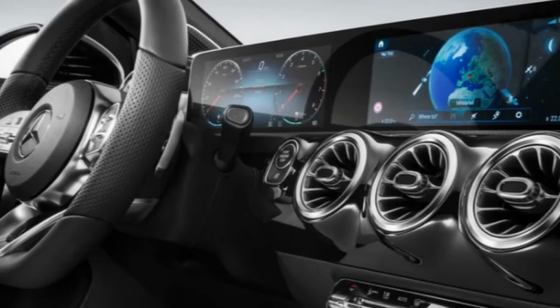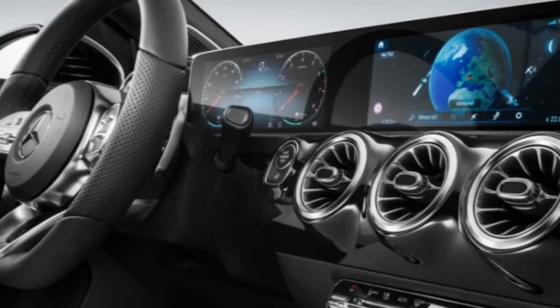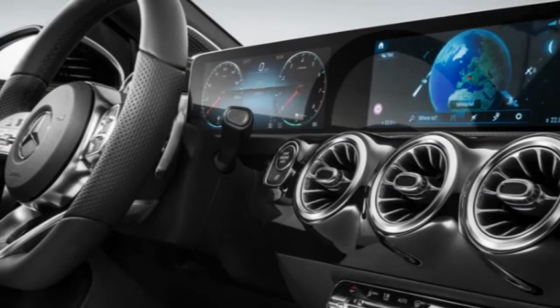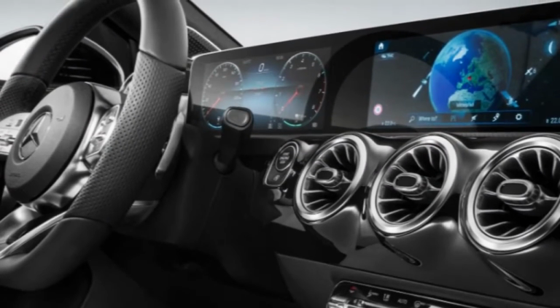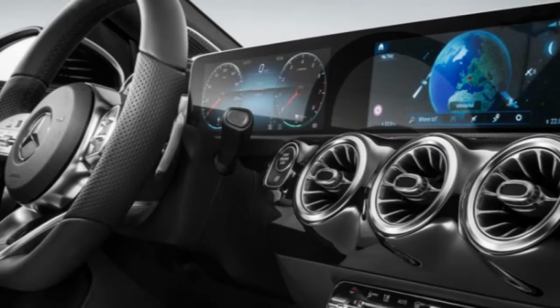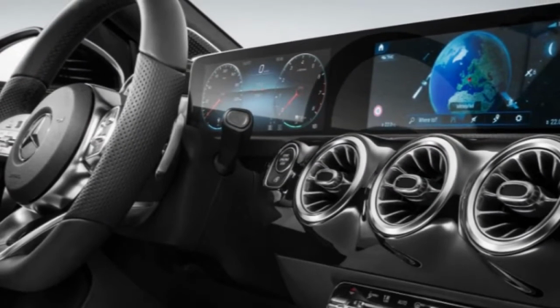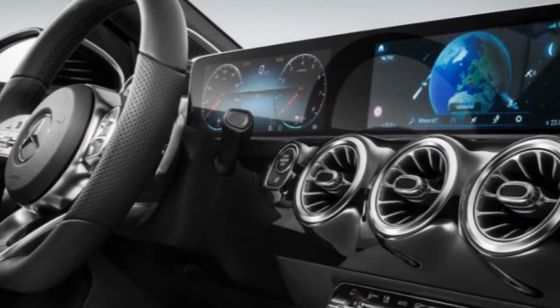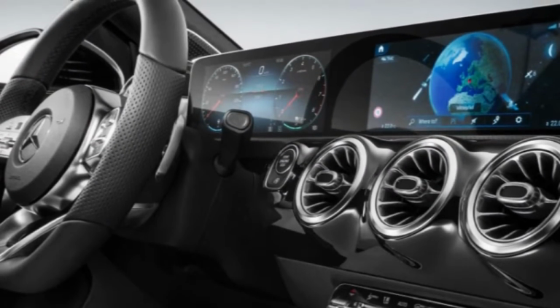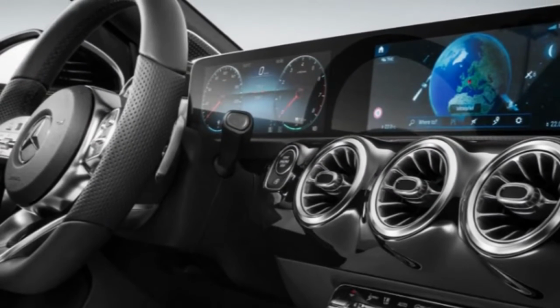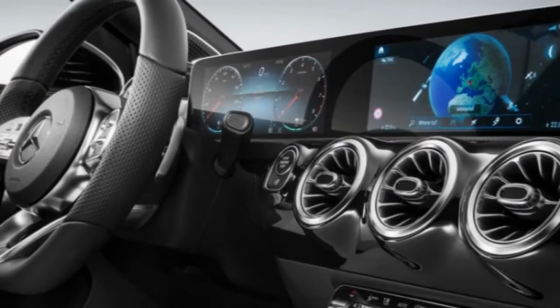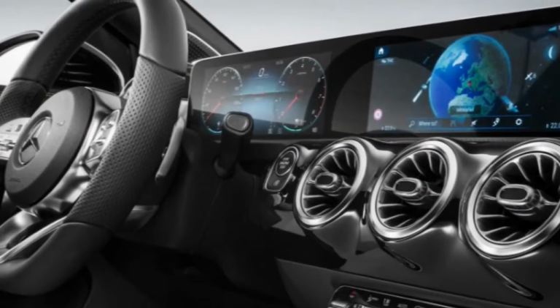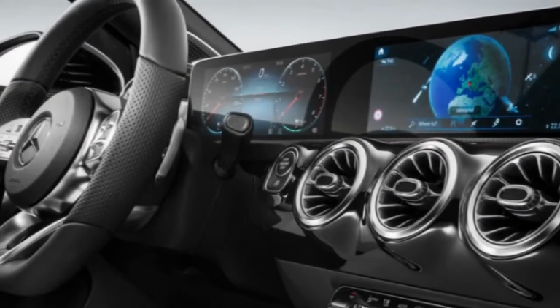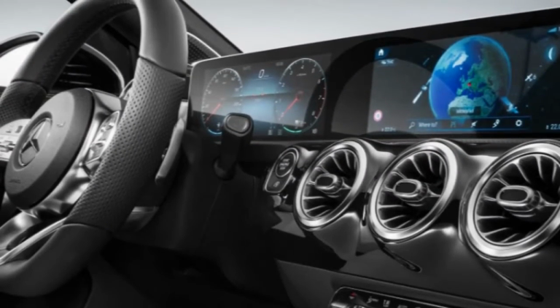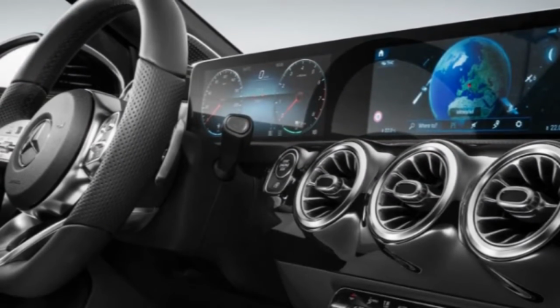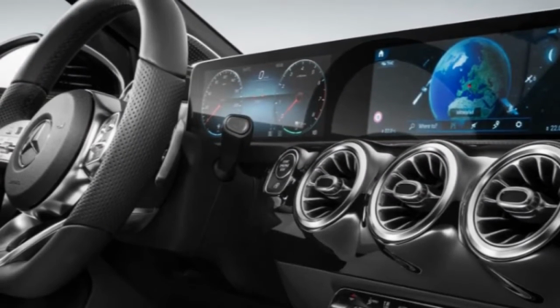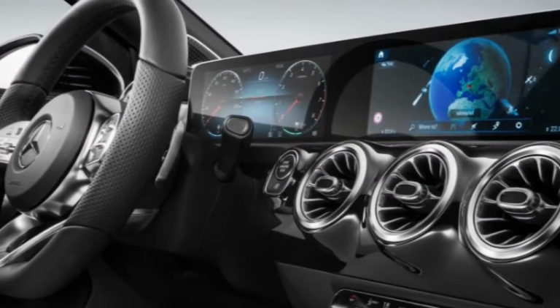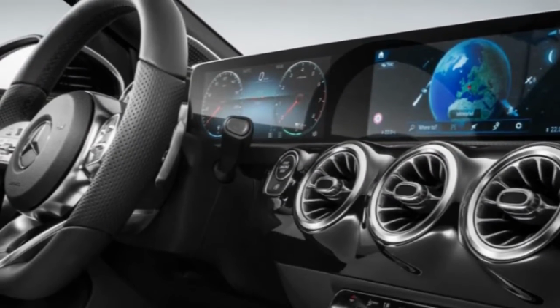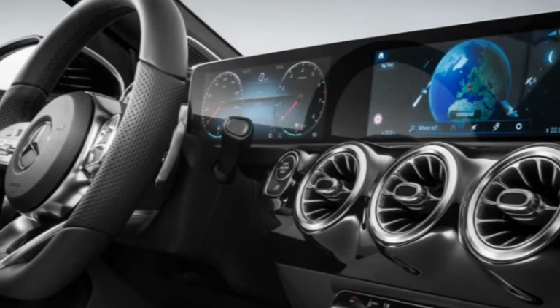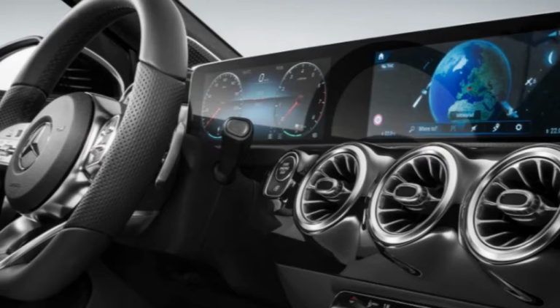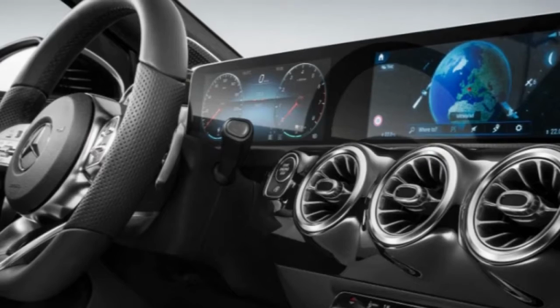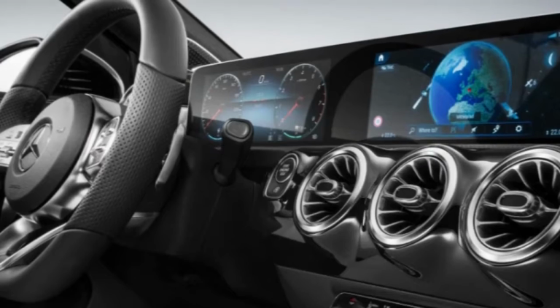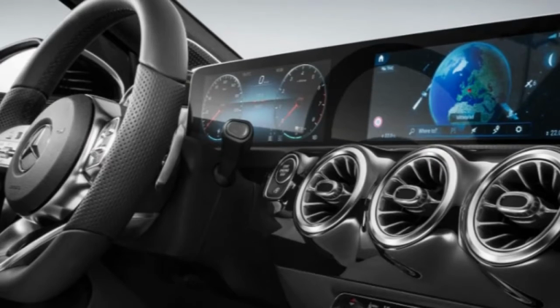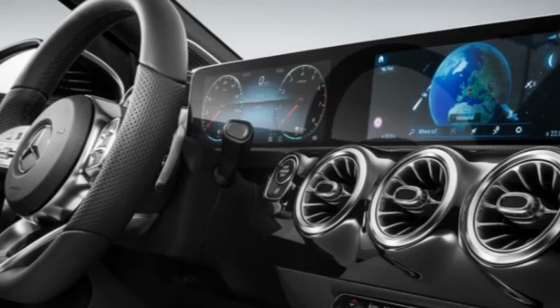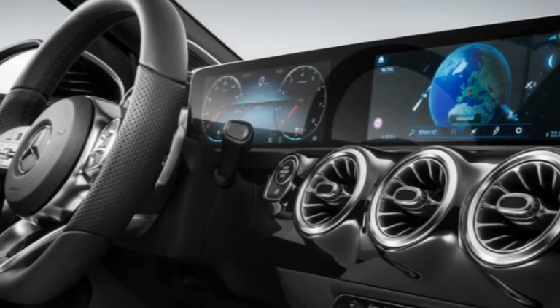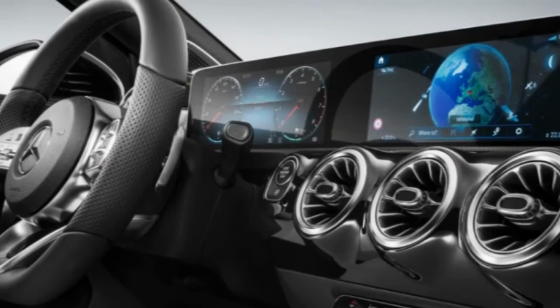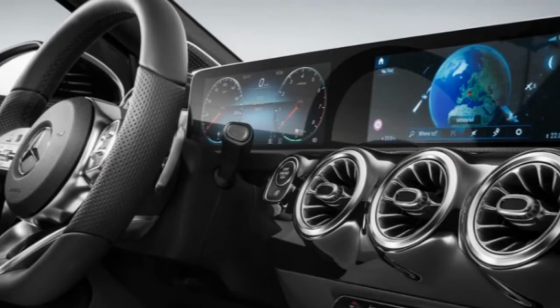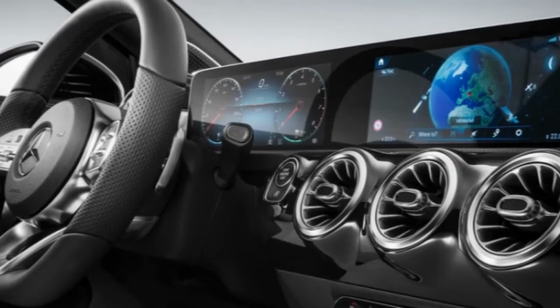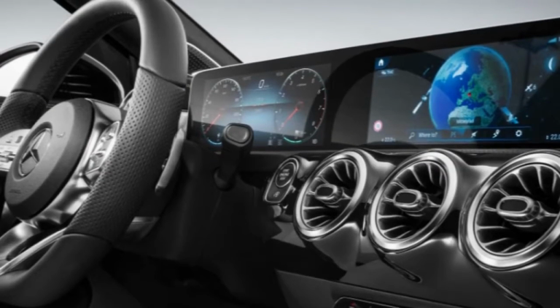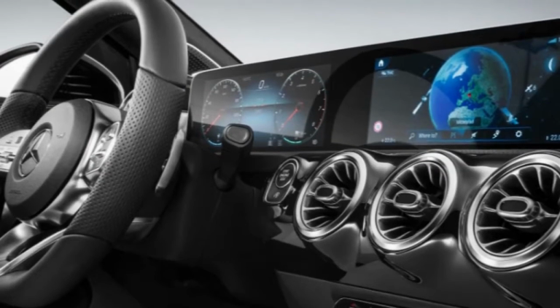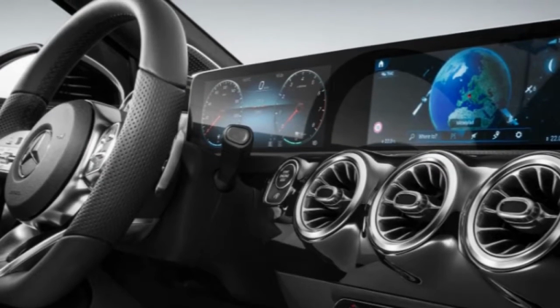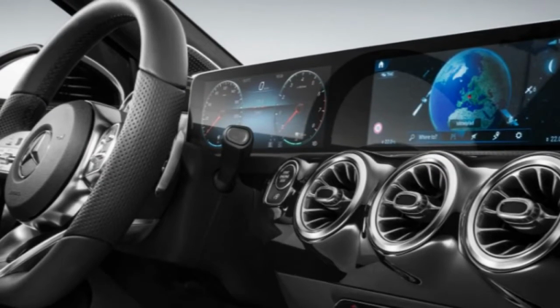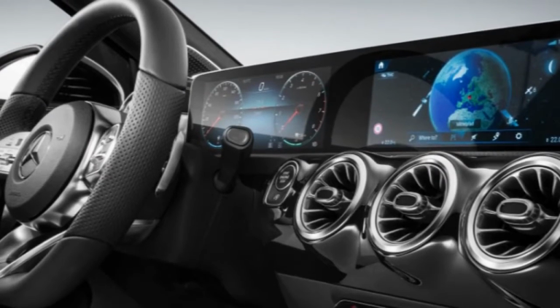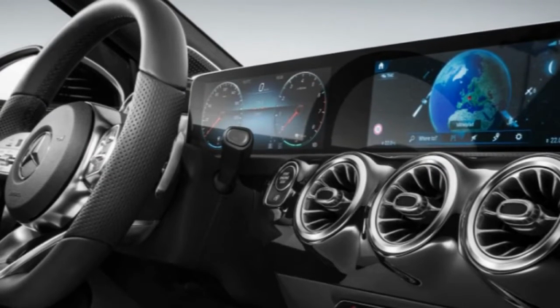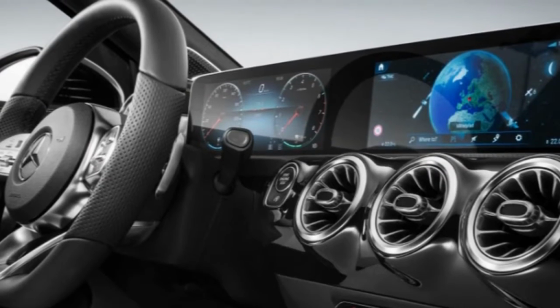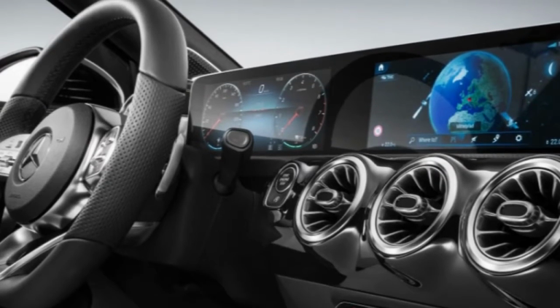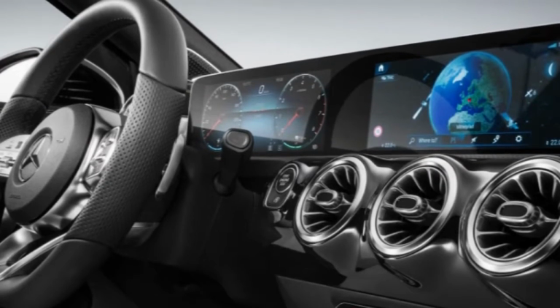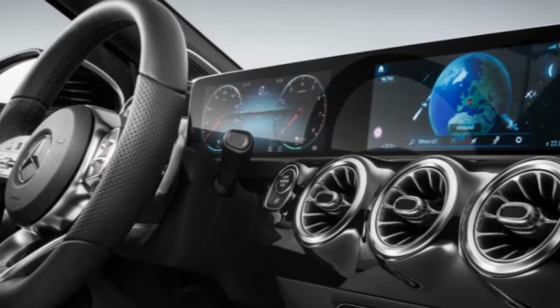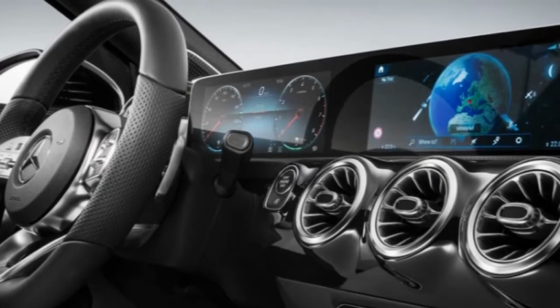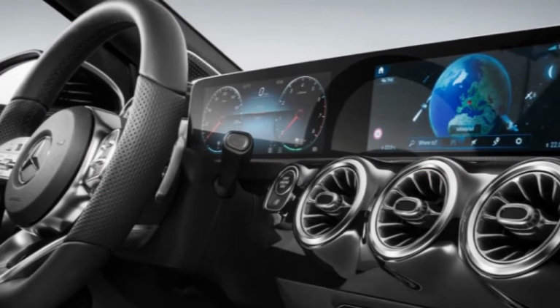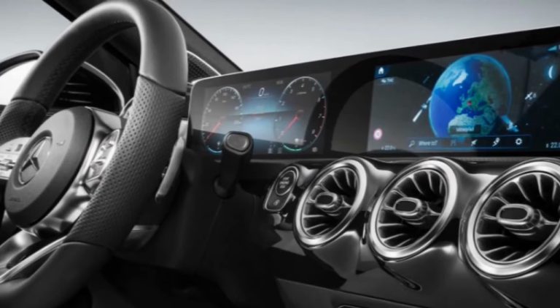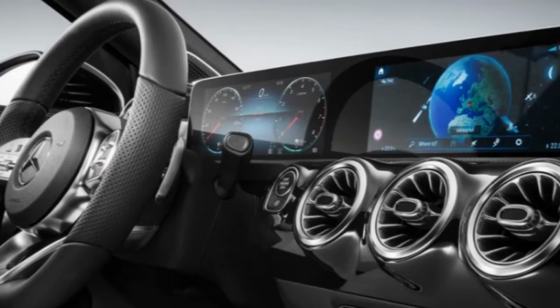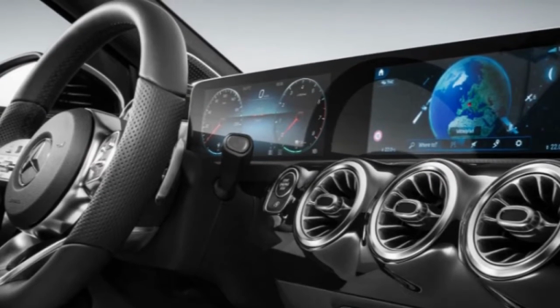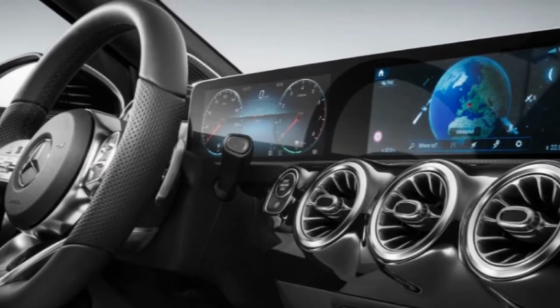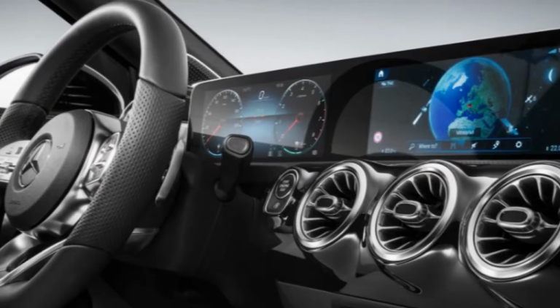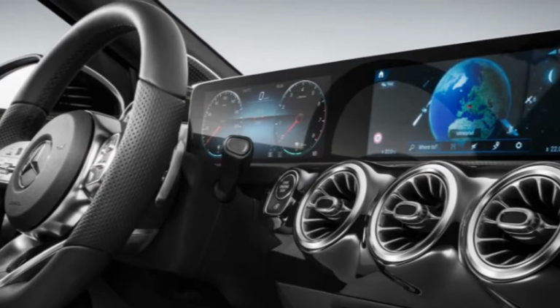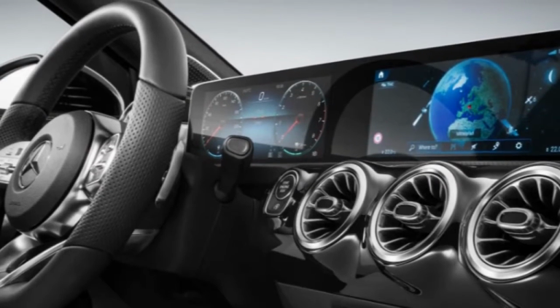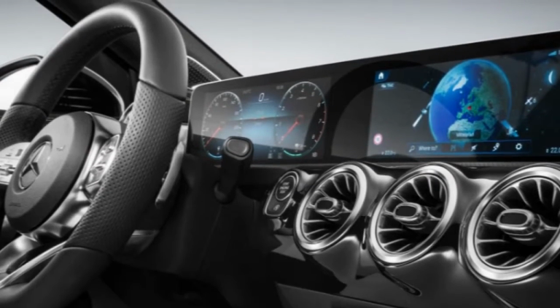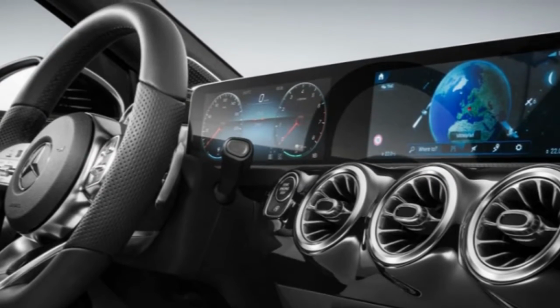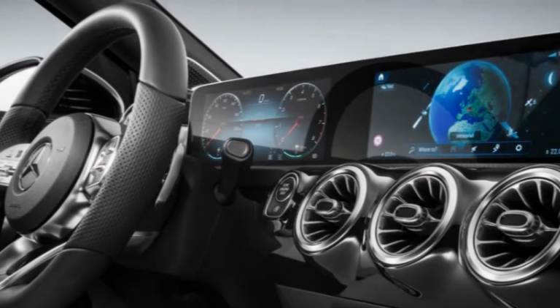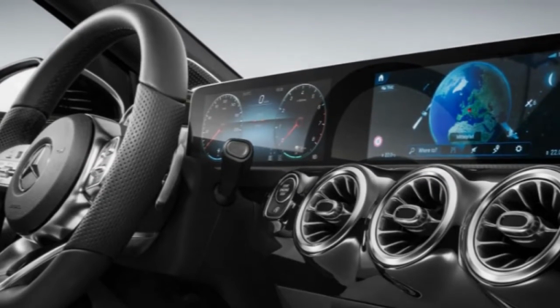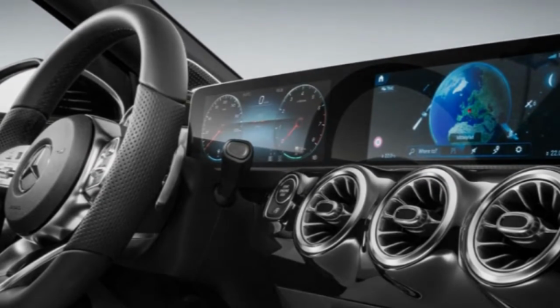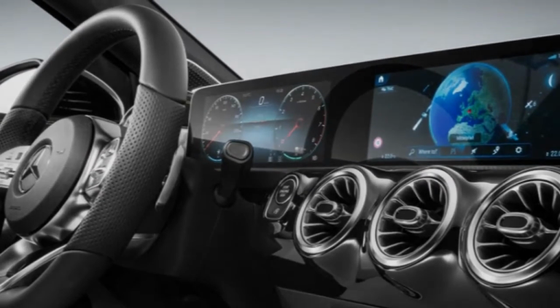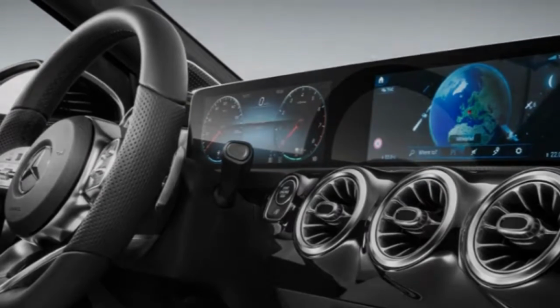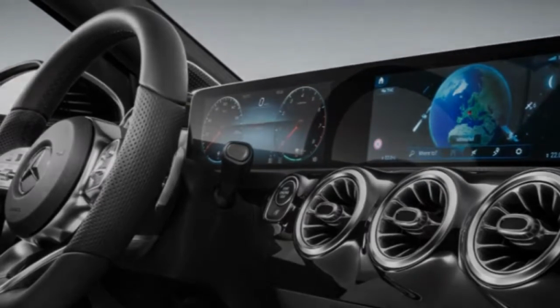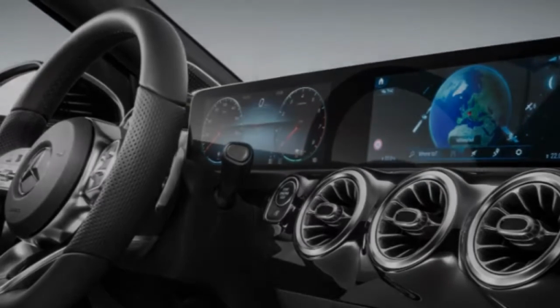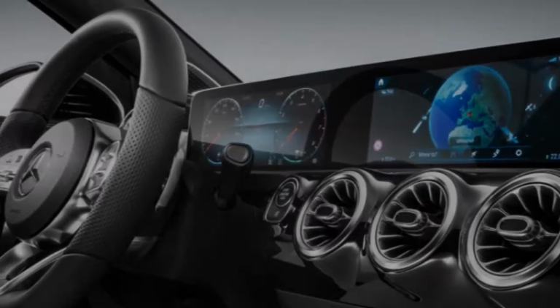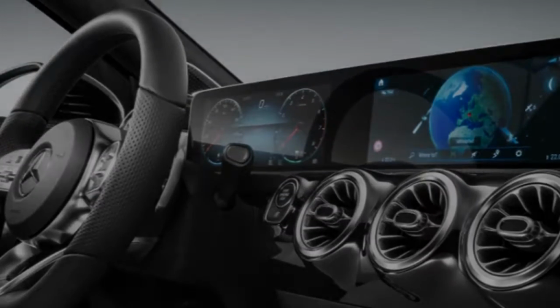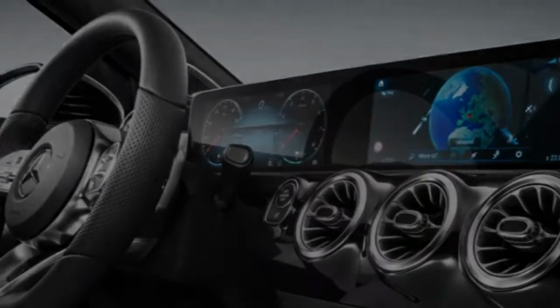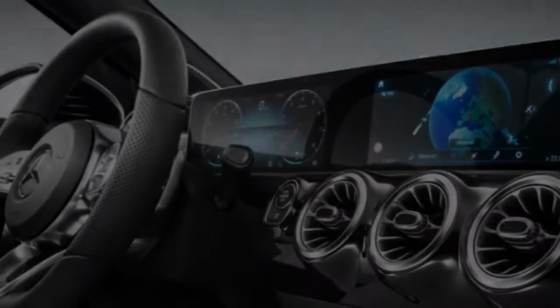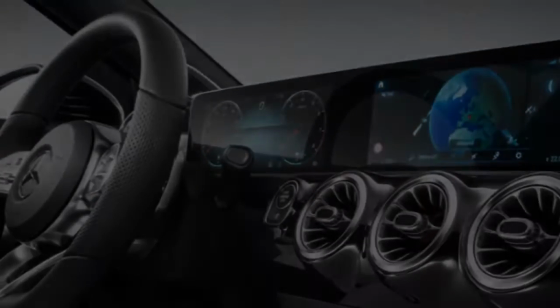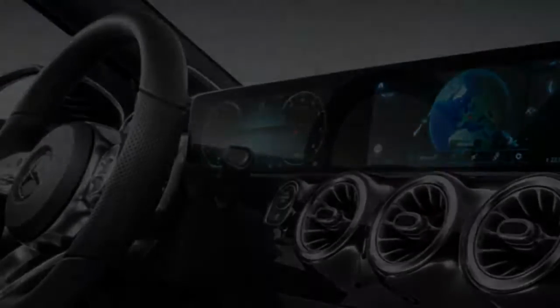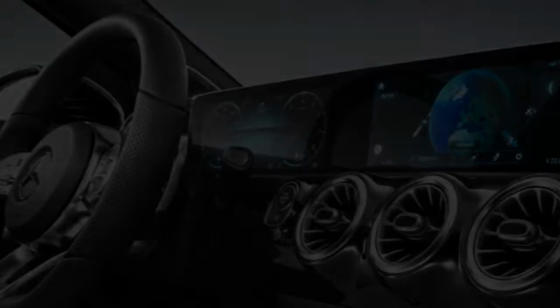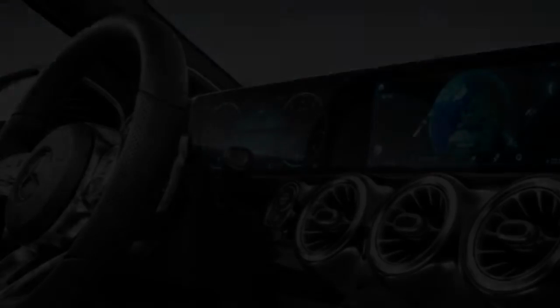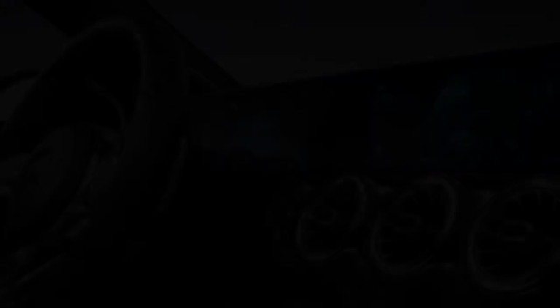For example, if you usually go to the gym after work, the A-Class will automatically suggest it as a destination when you finish work.